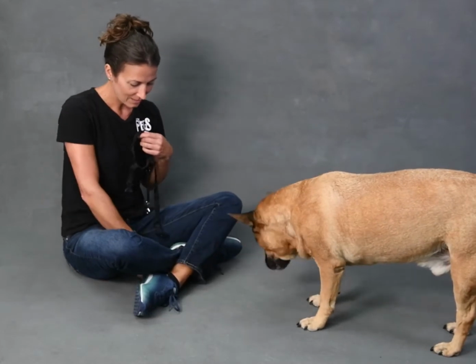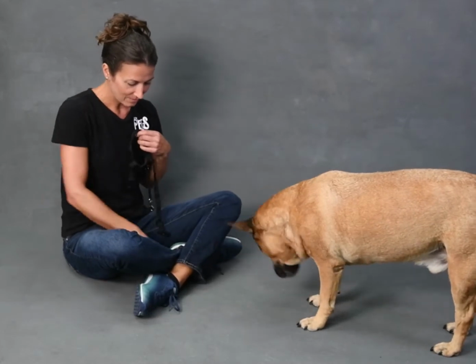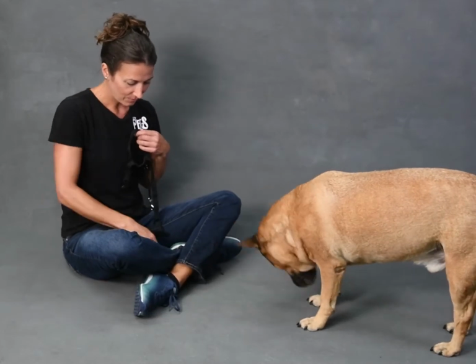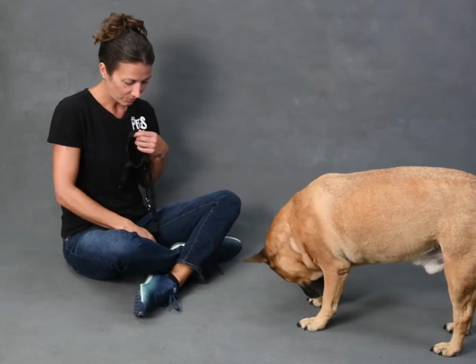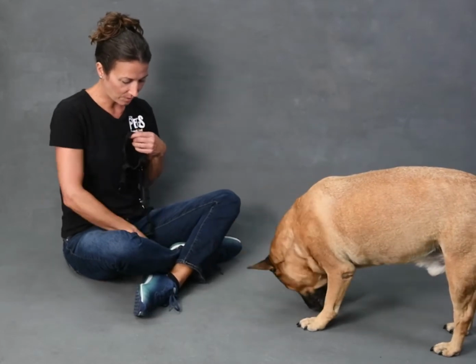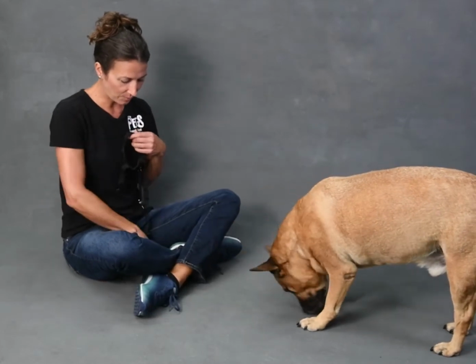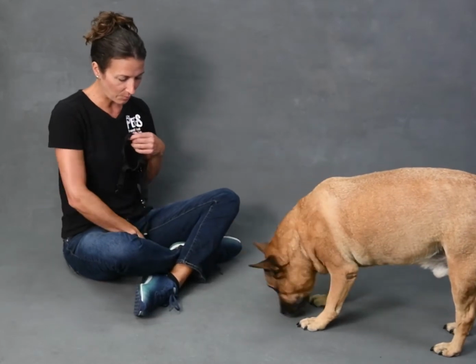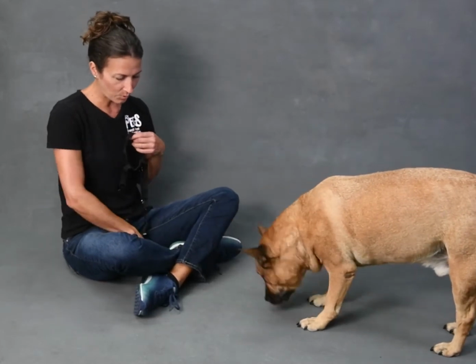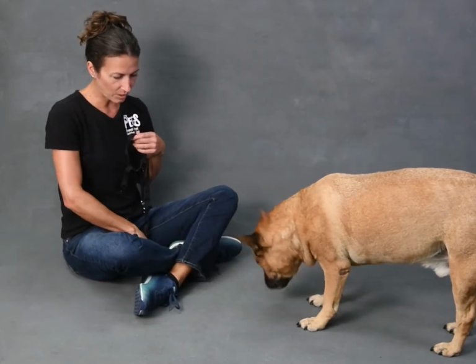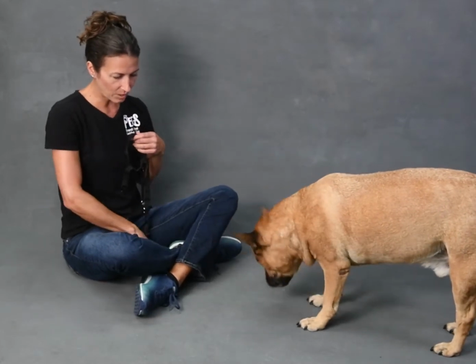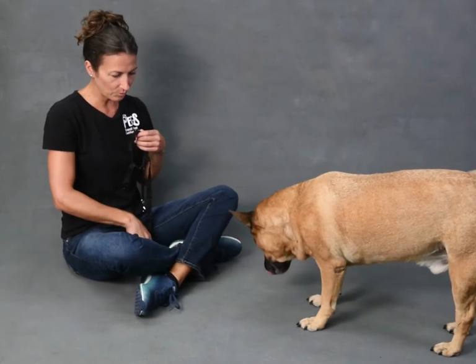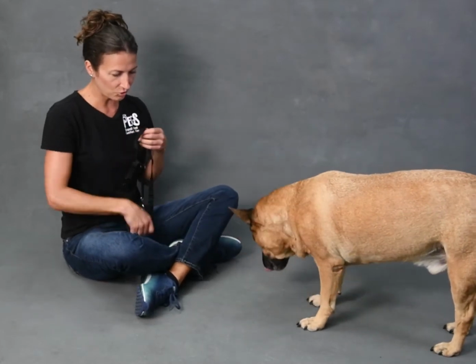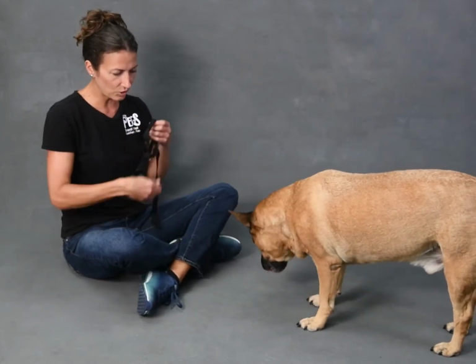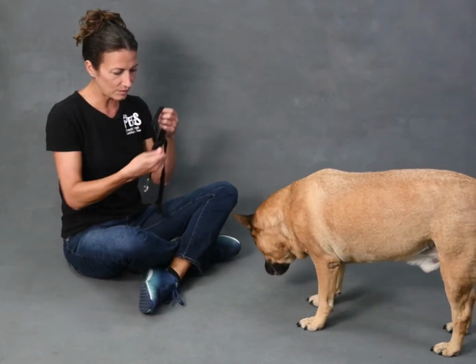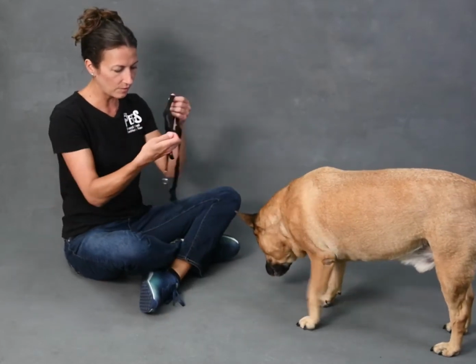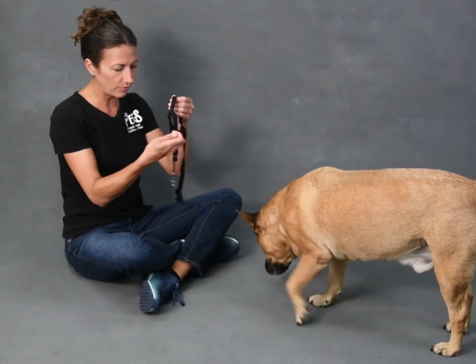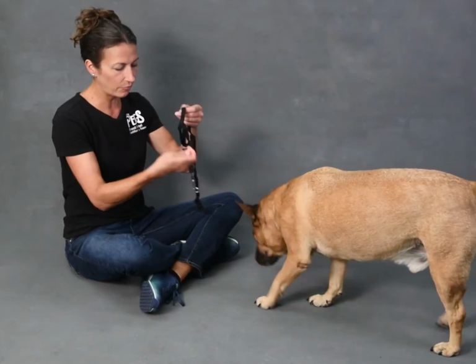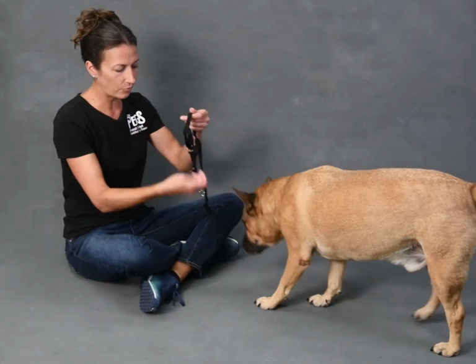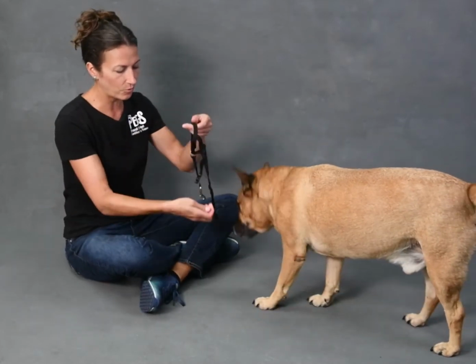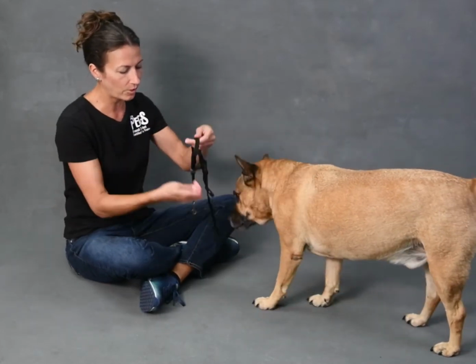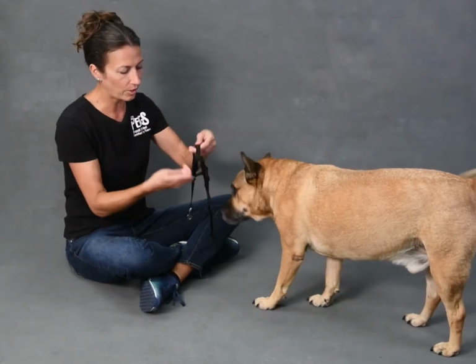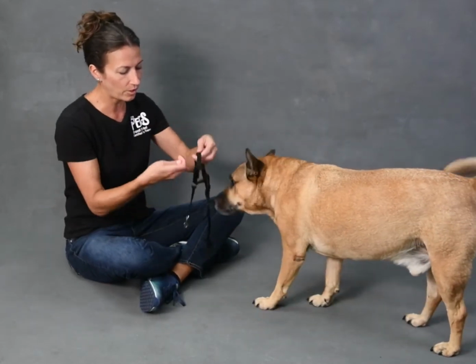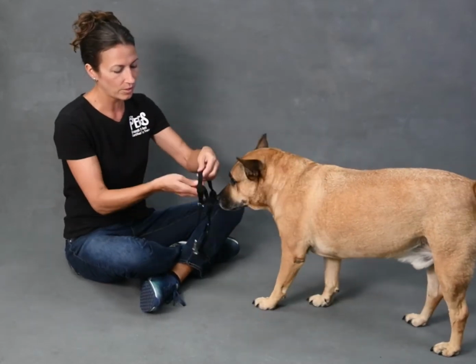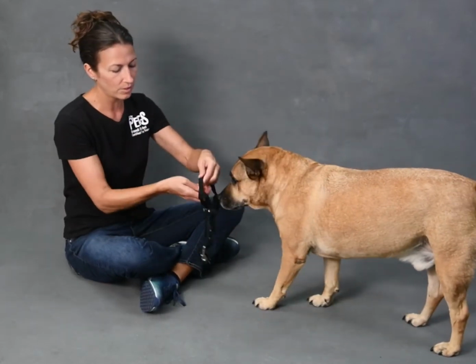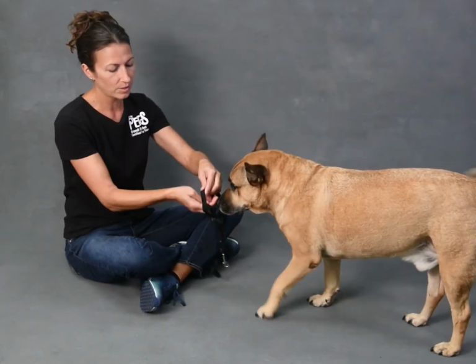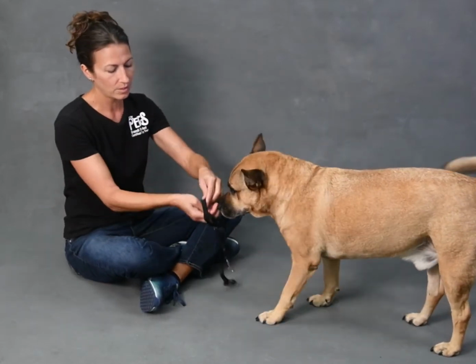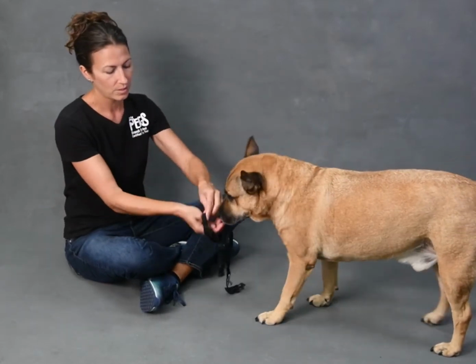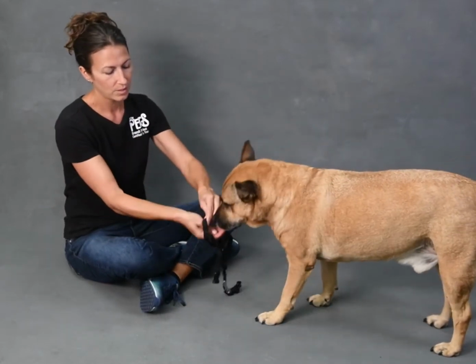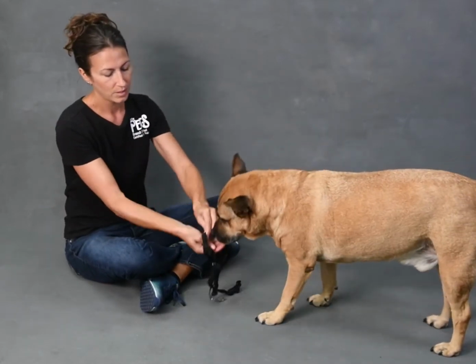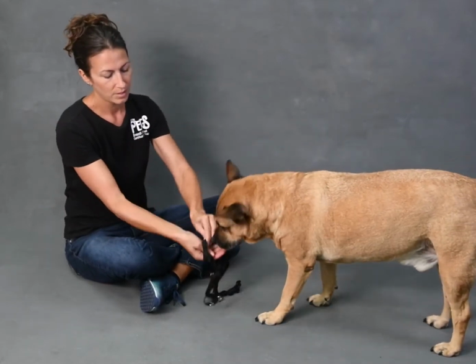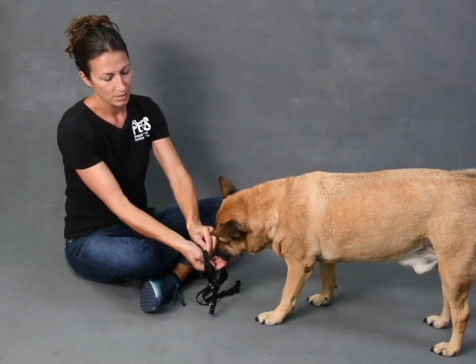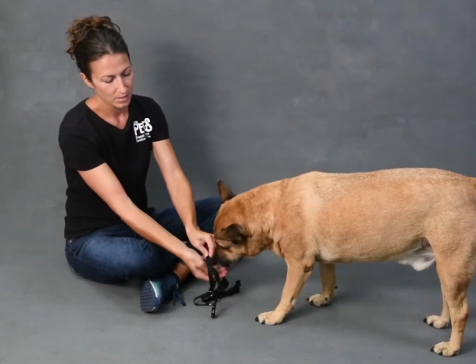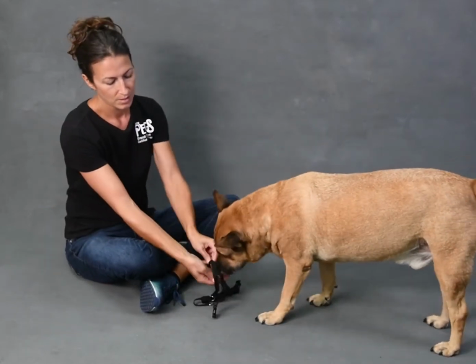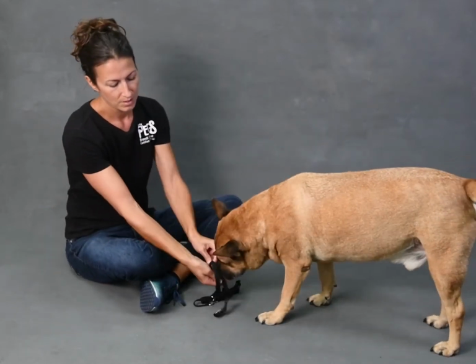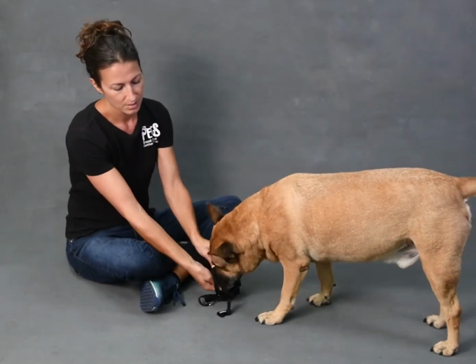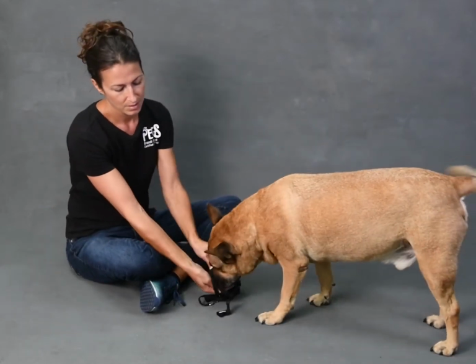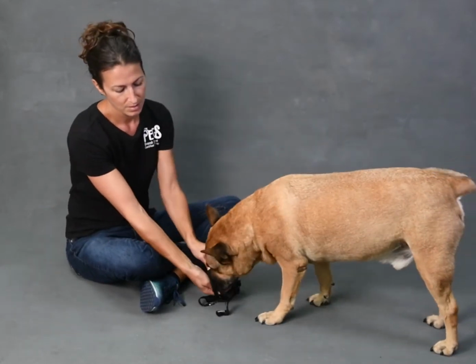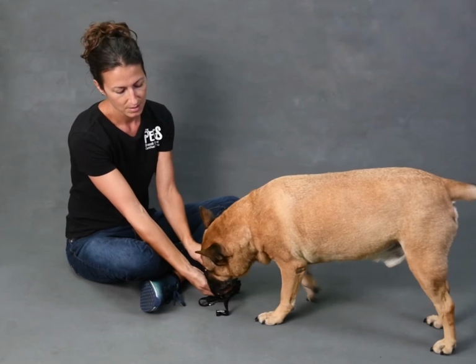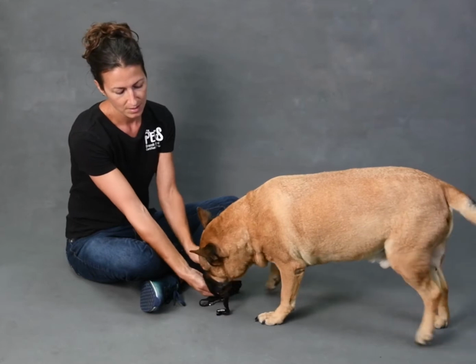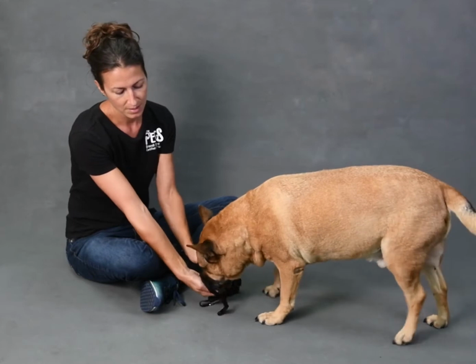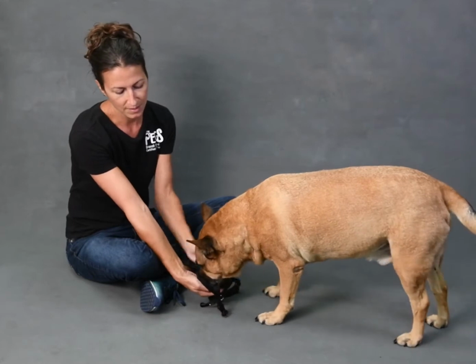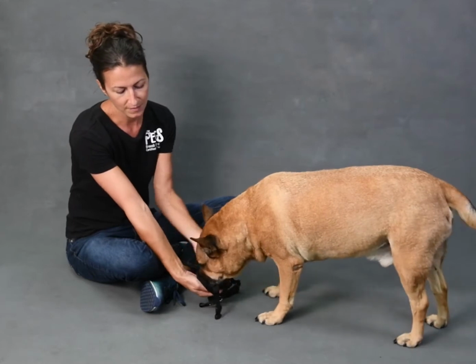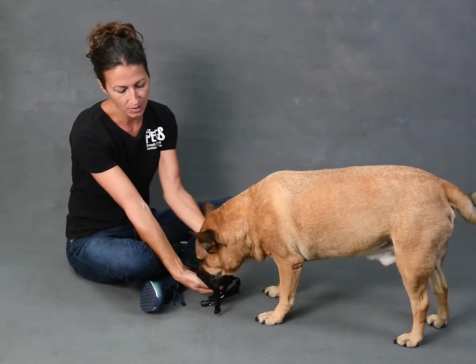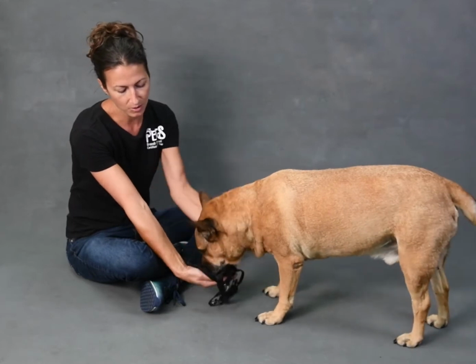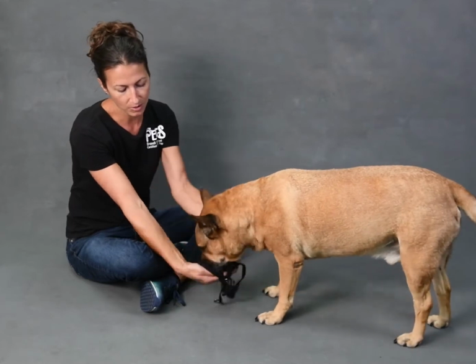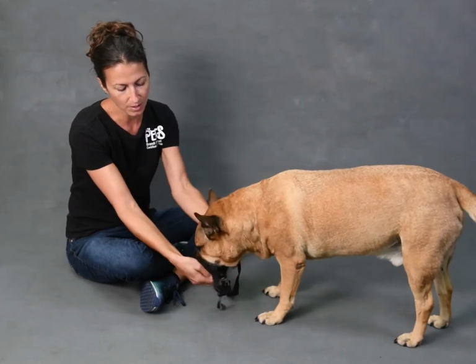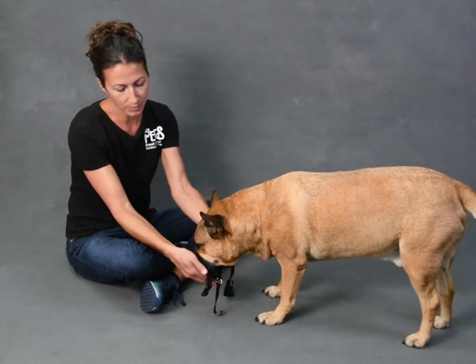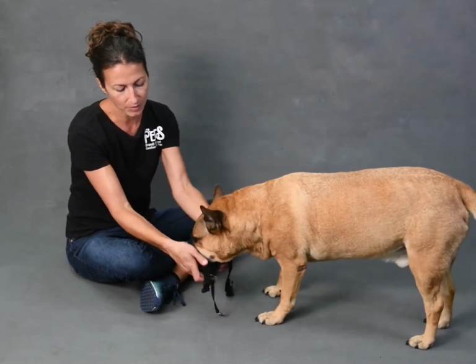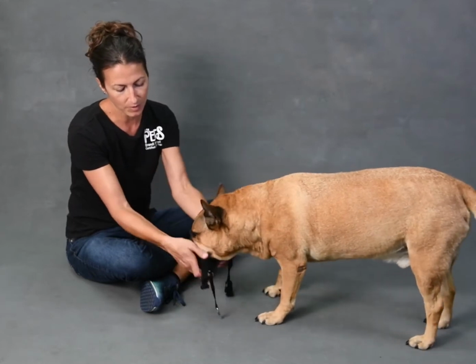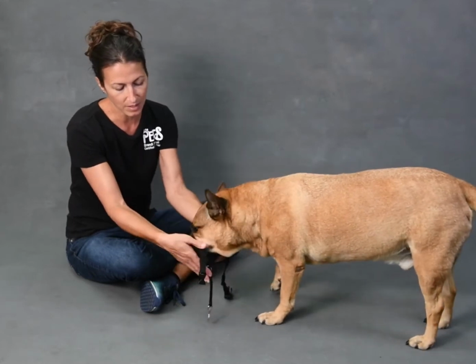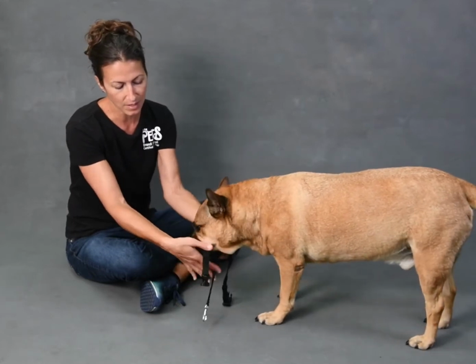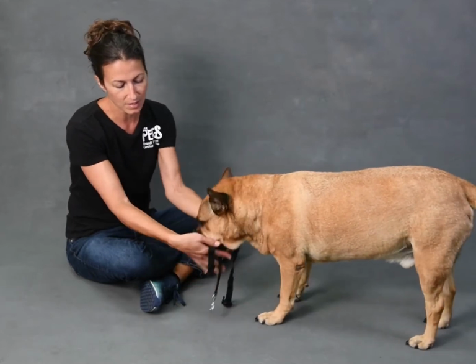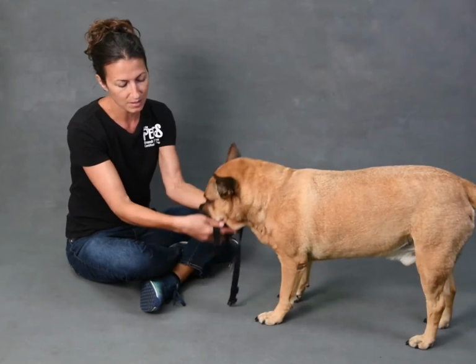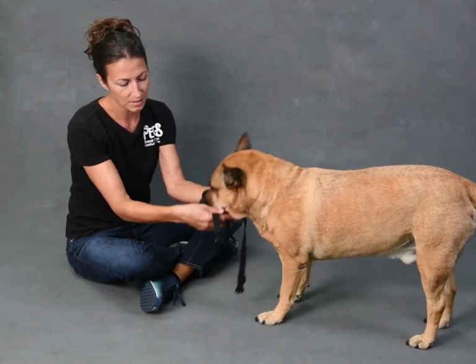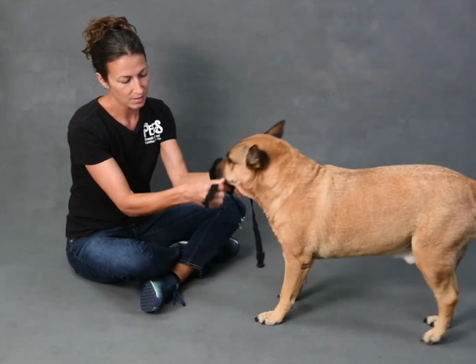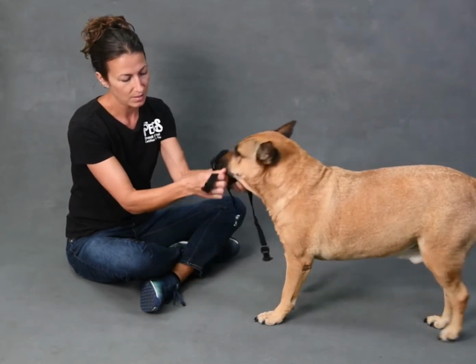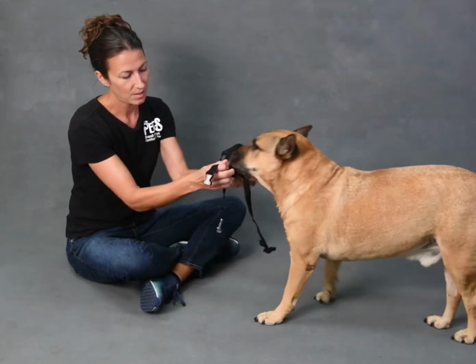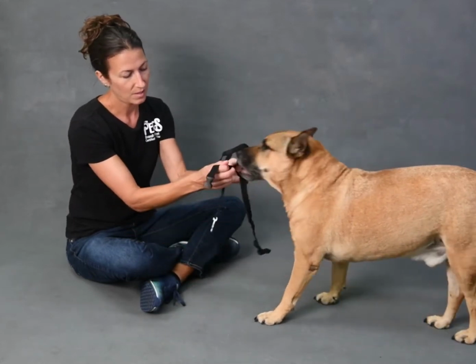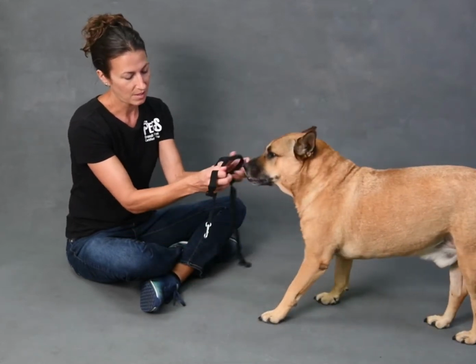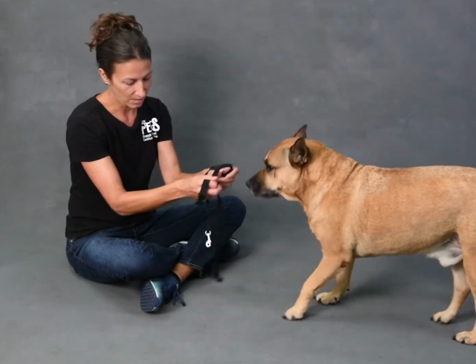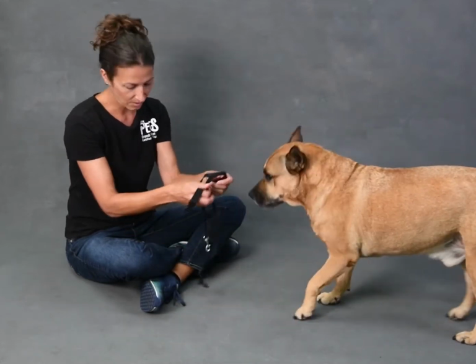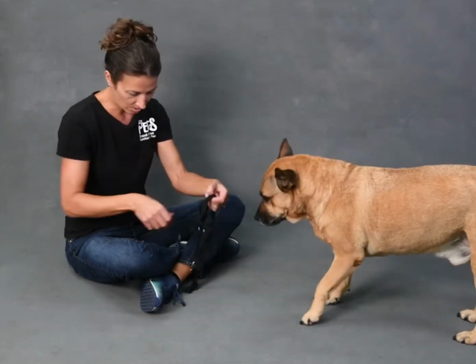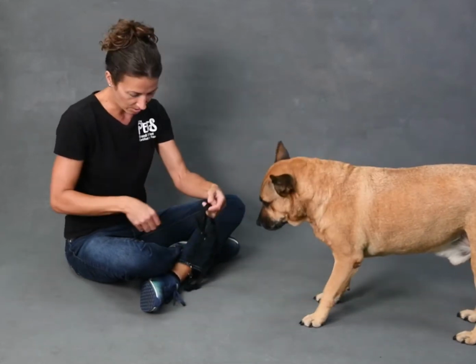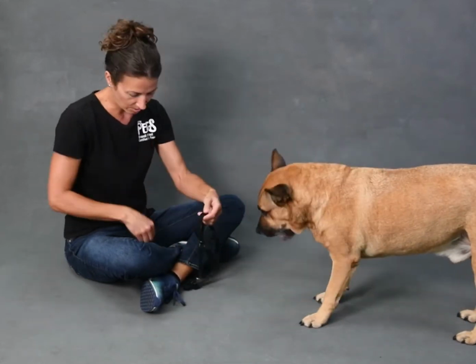I'm going to put a couple treats on the floor as I hook up the head collar.